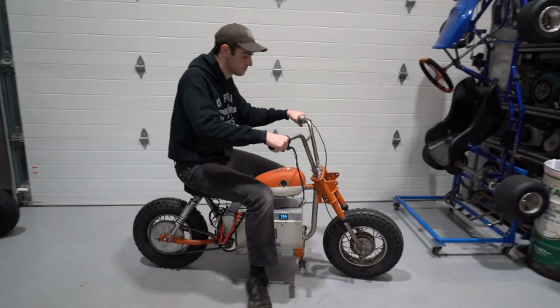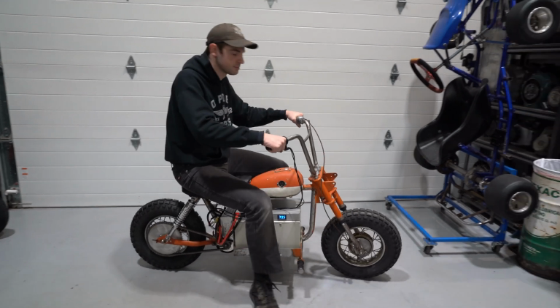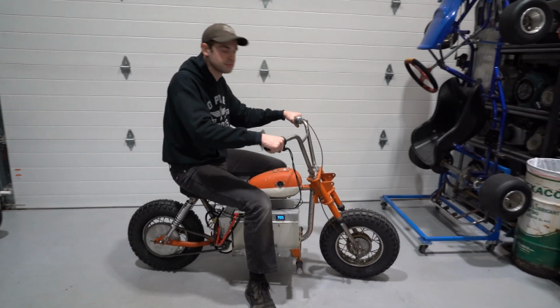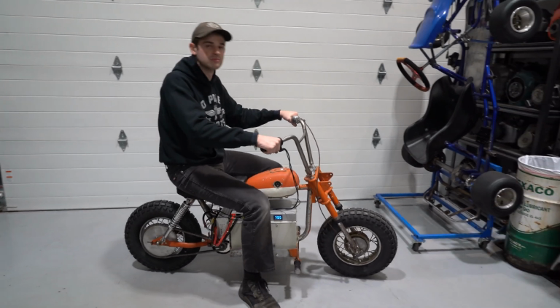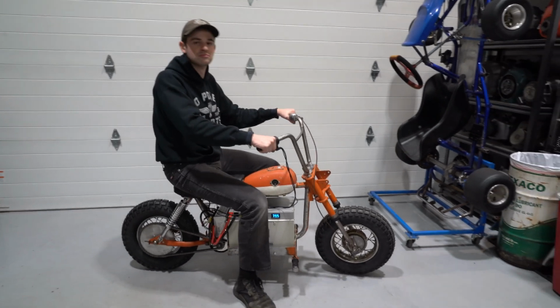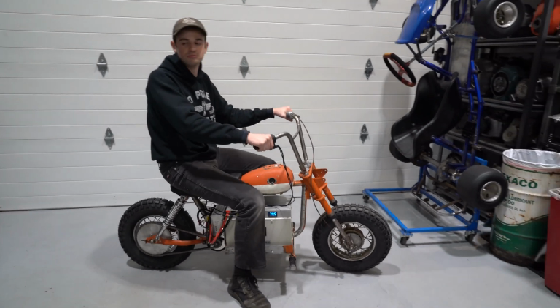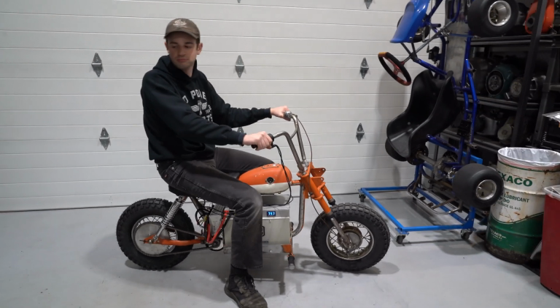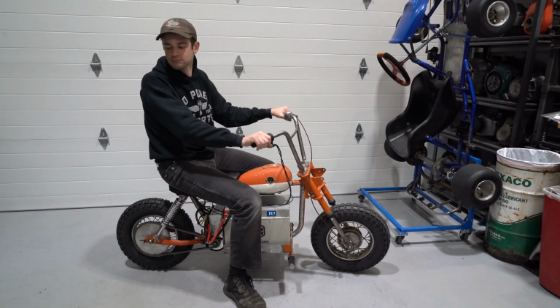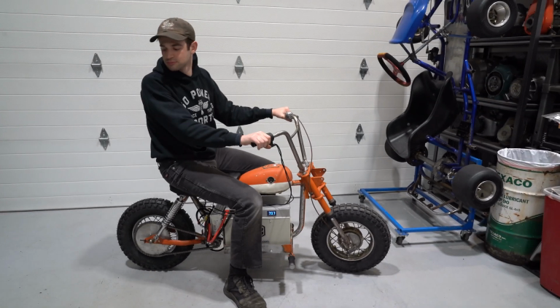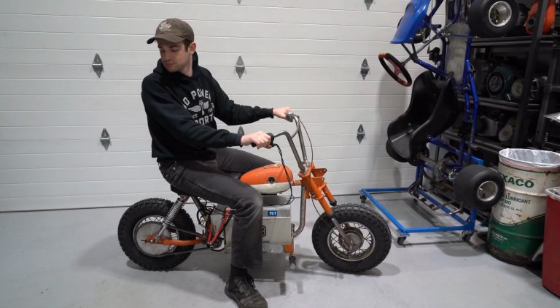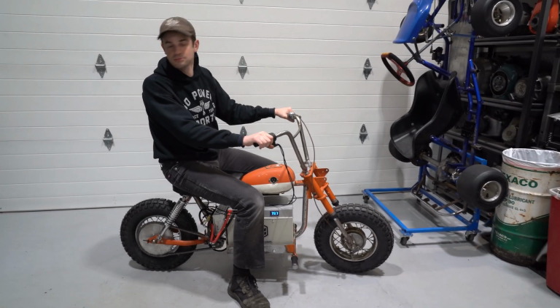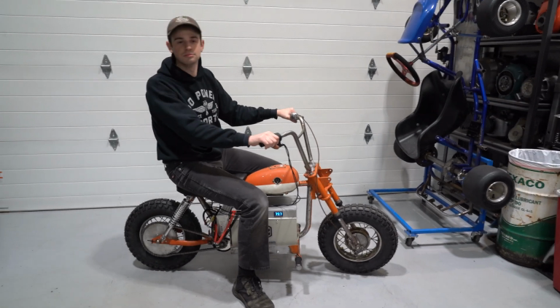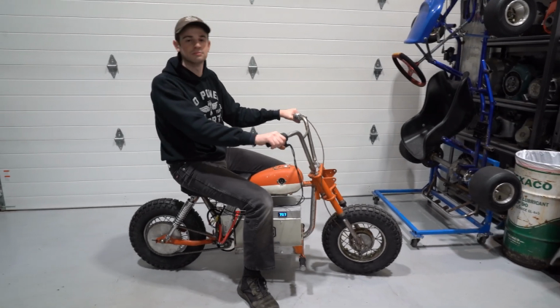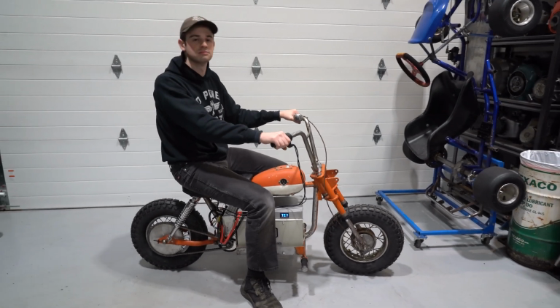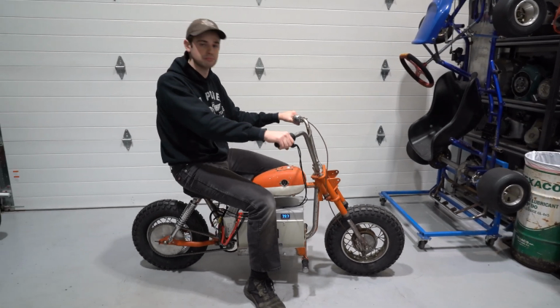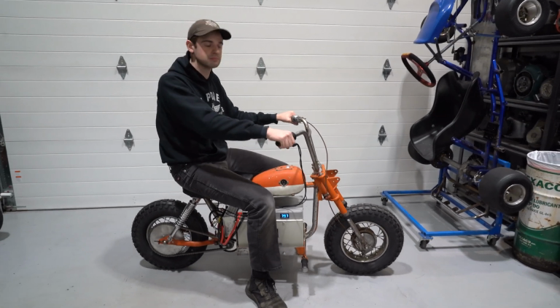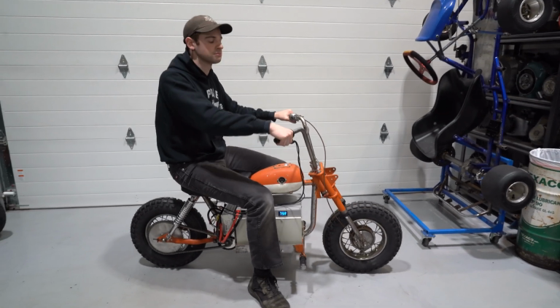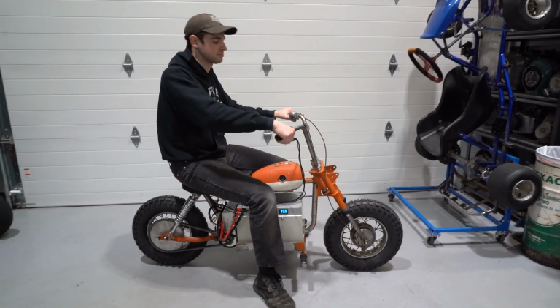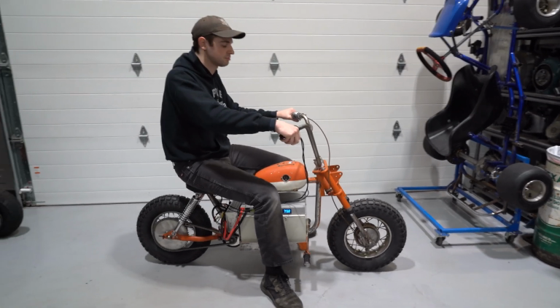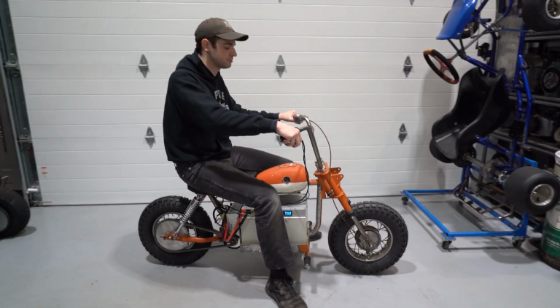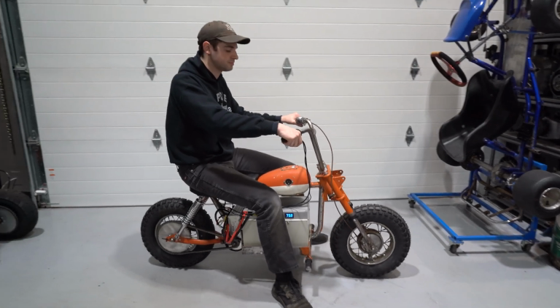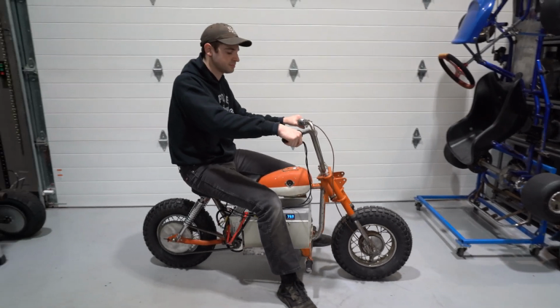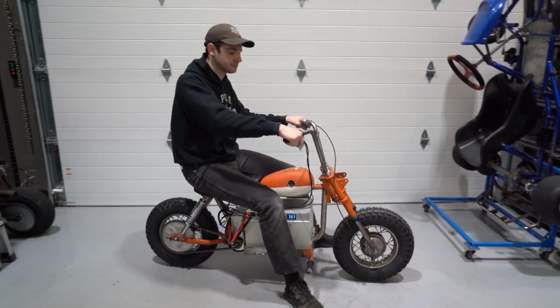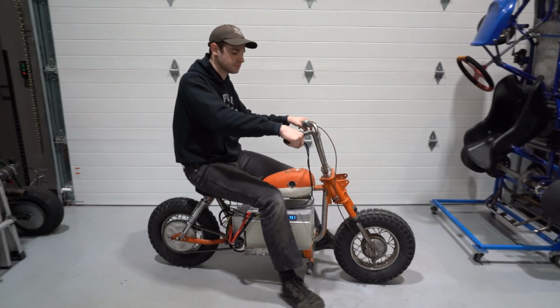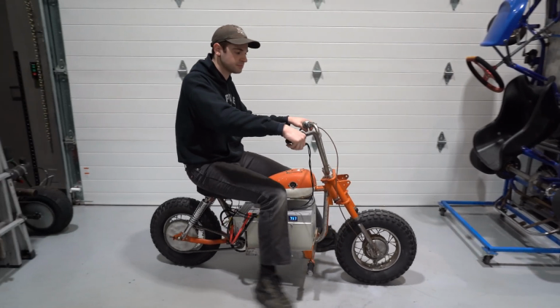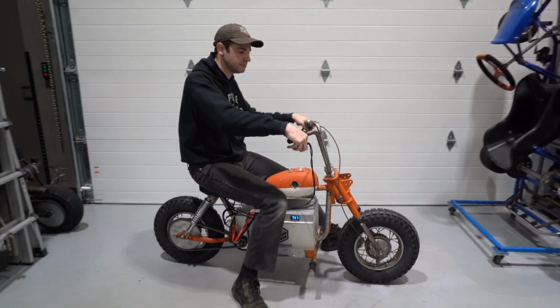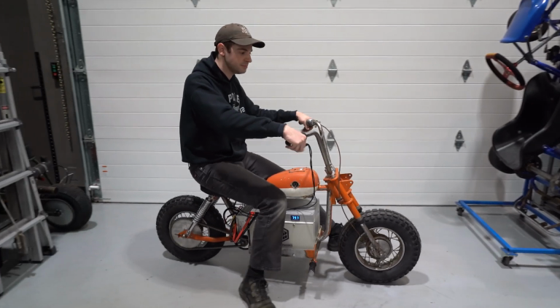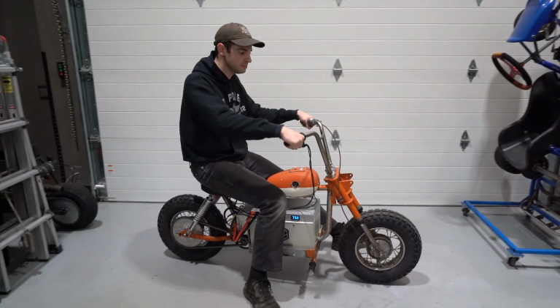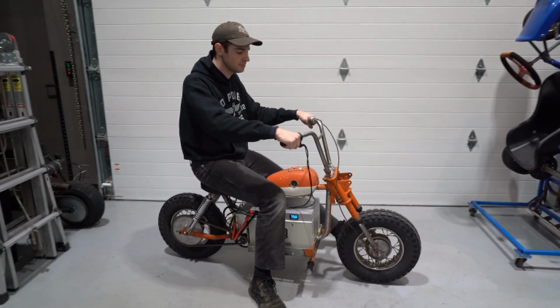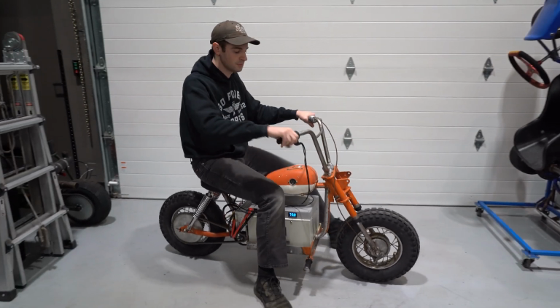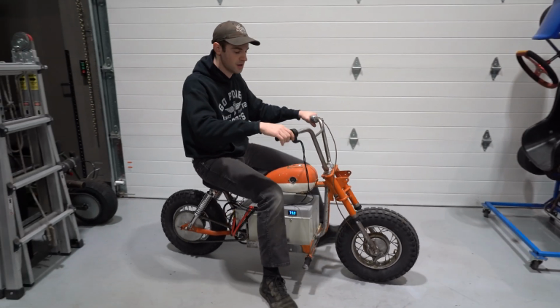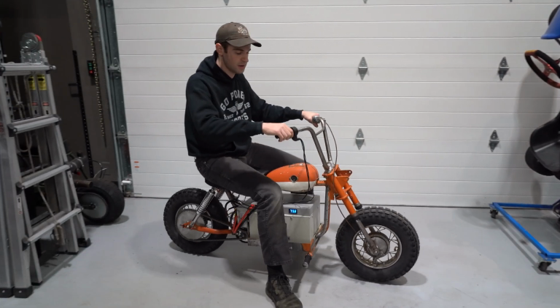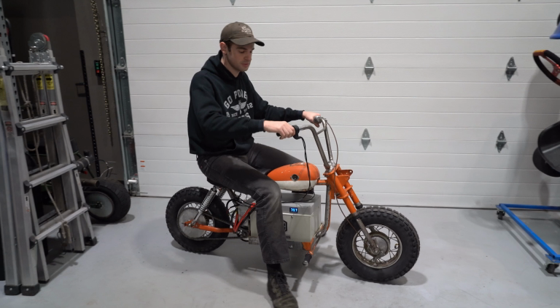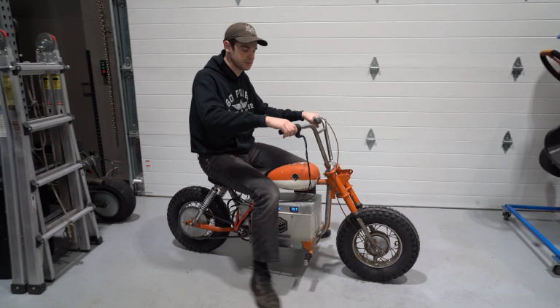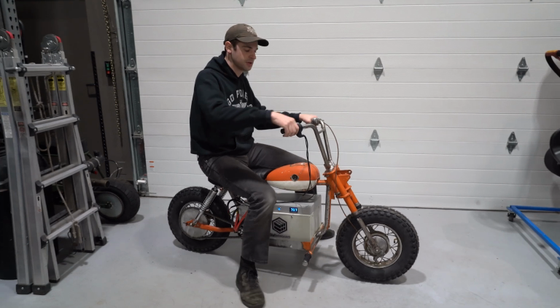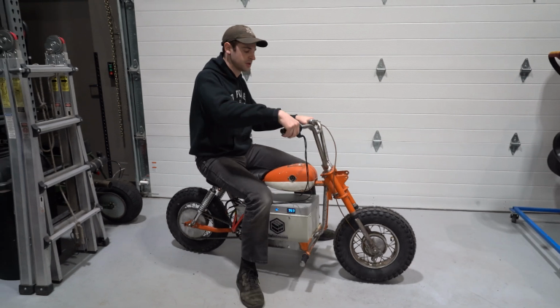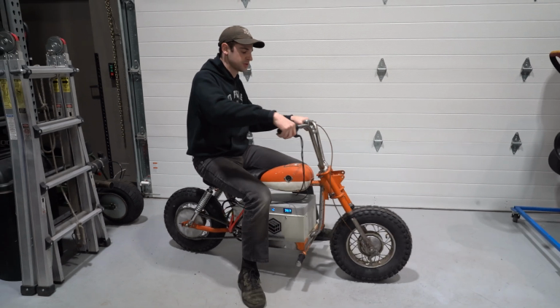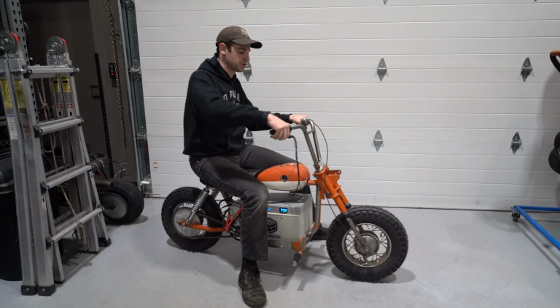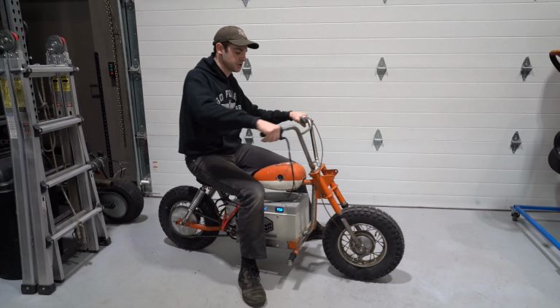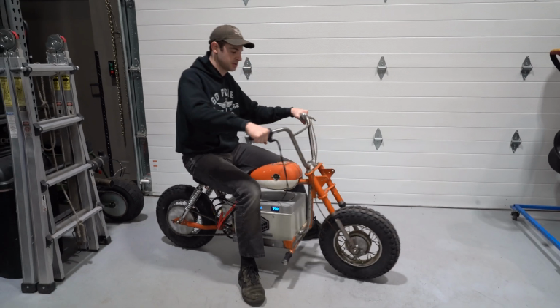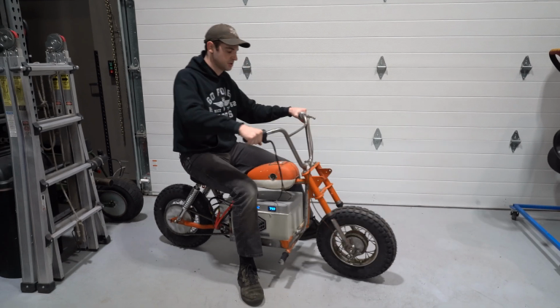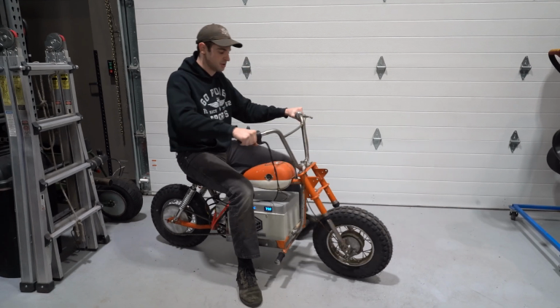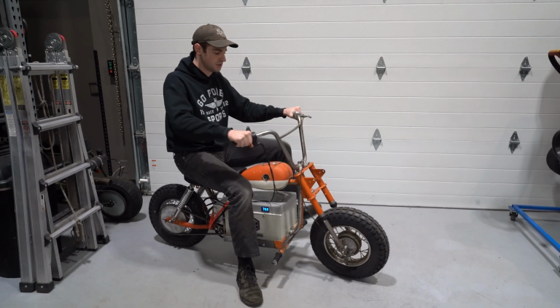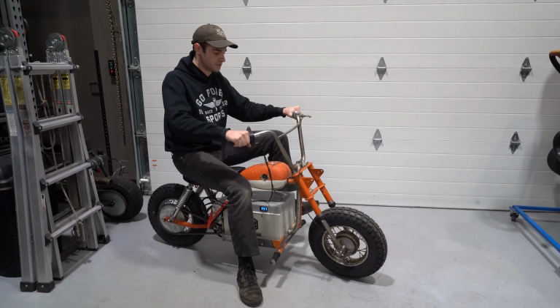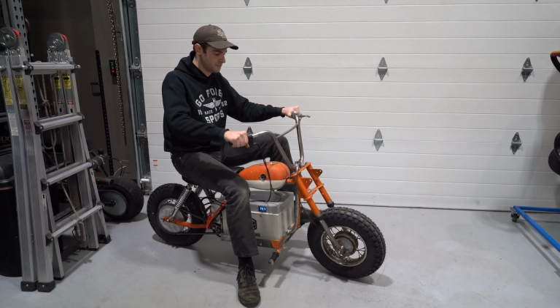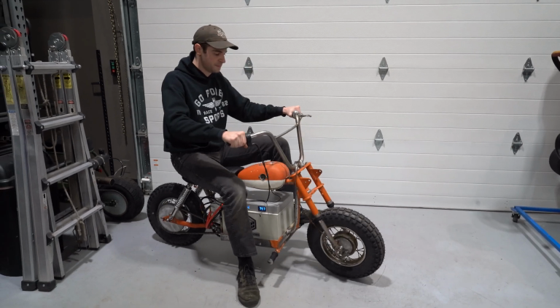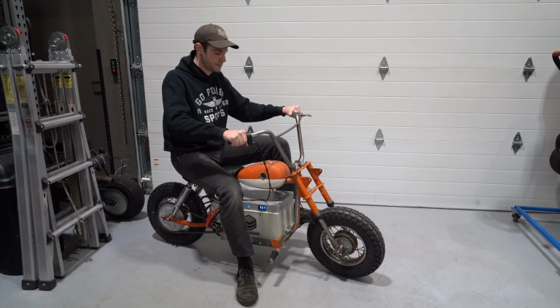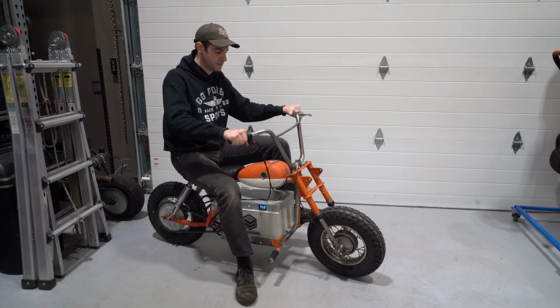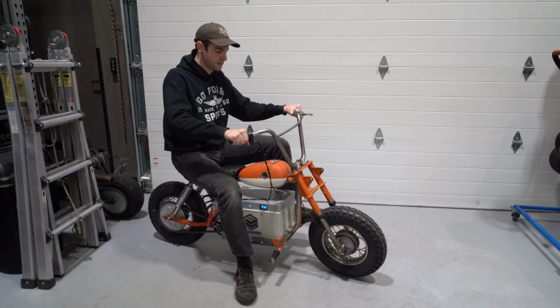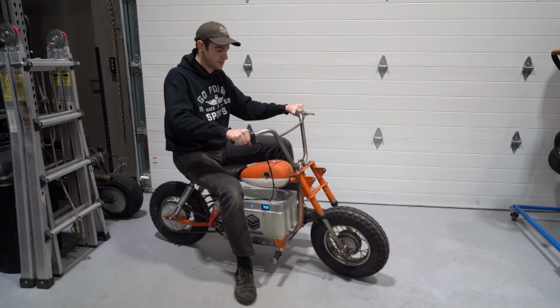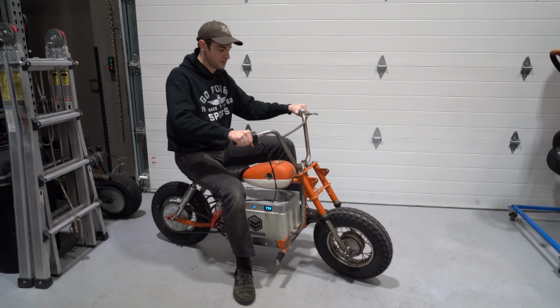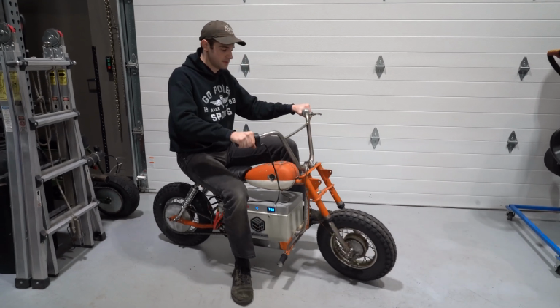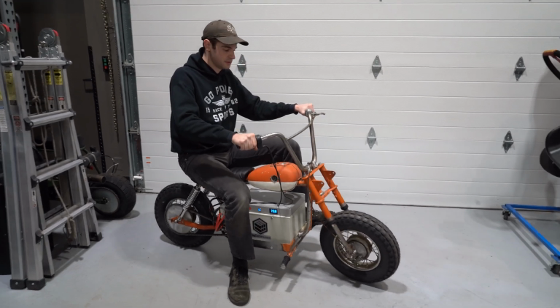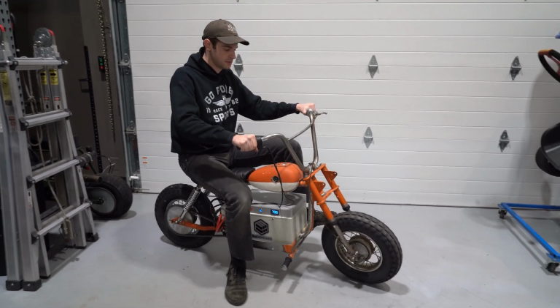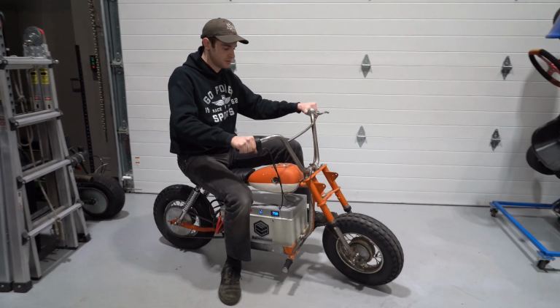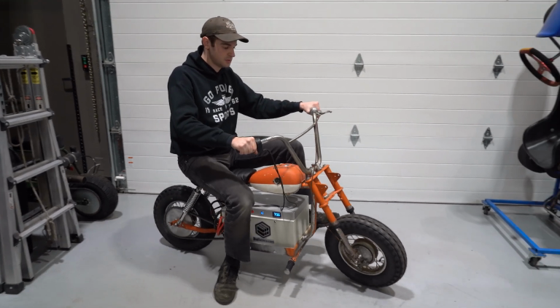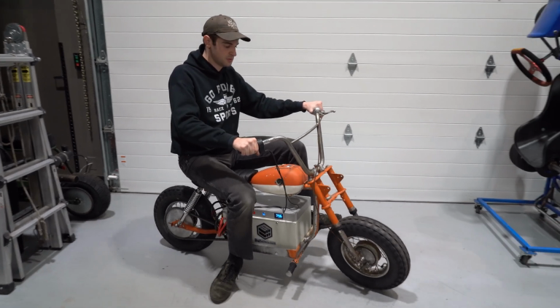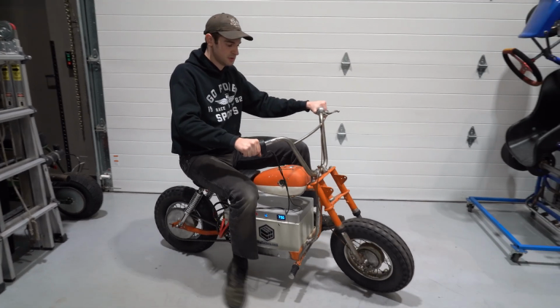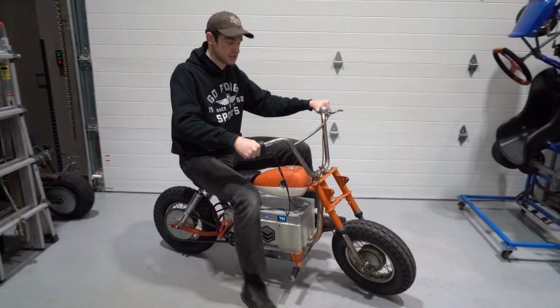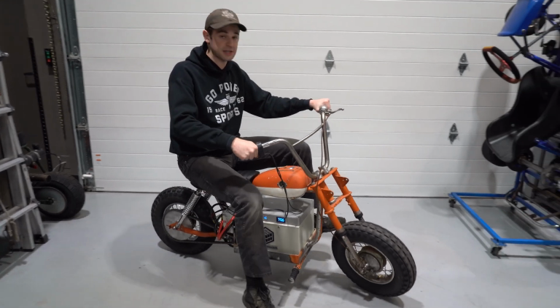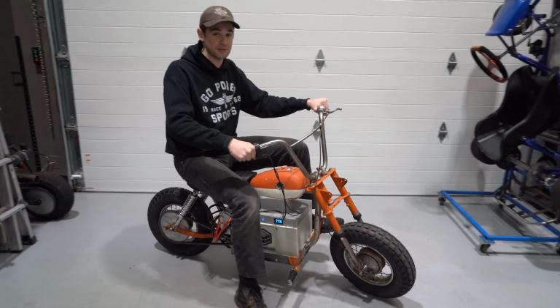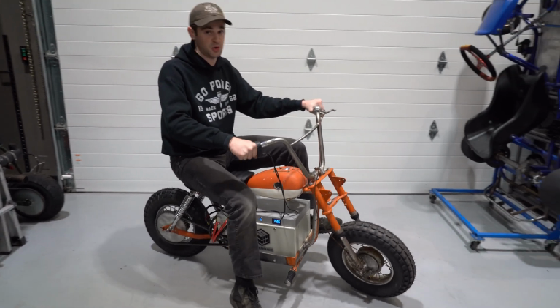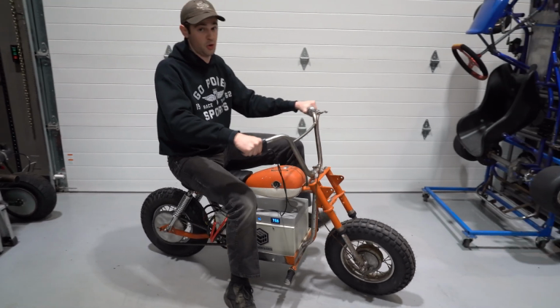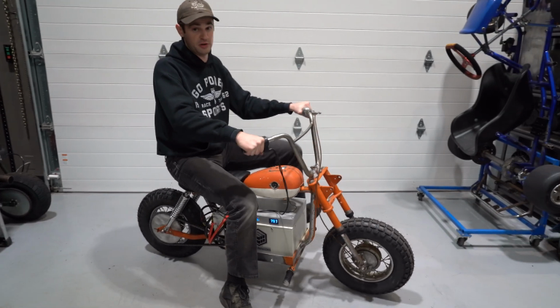Now that we know it's not going to take off, let's put it around the shop a little bit. It's got some torque for sure — wheeling machine.